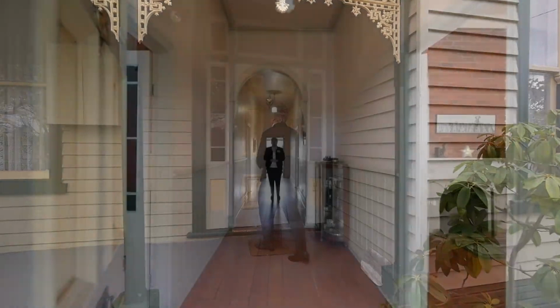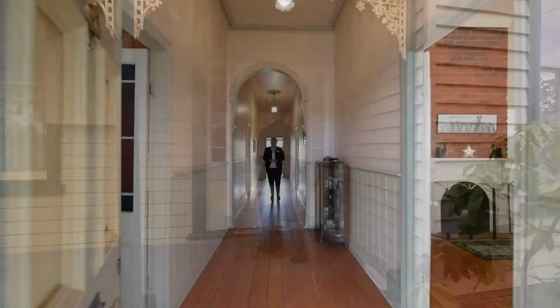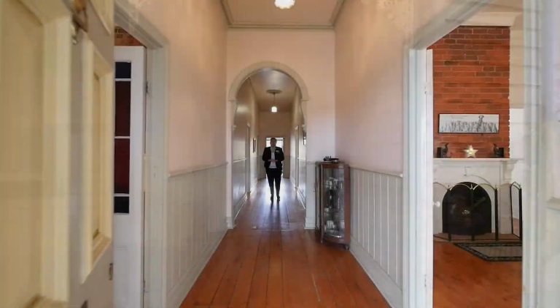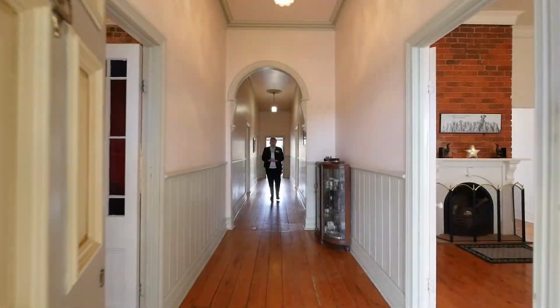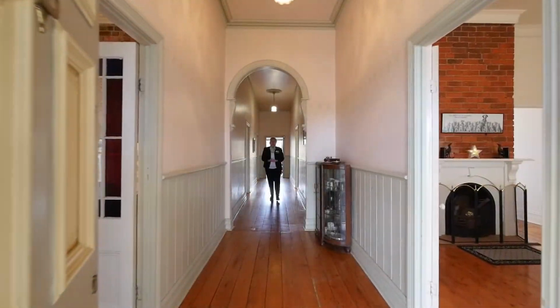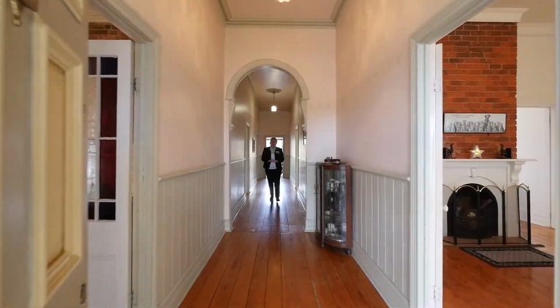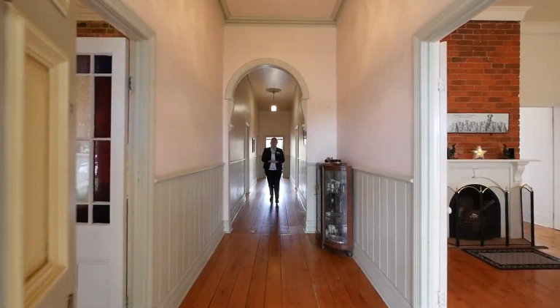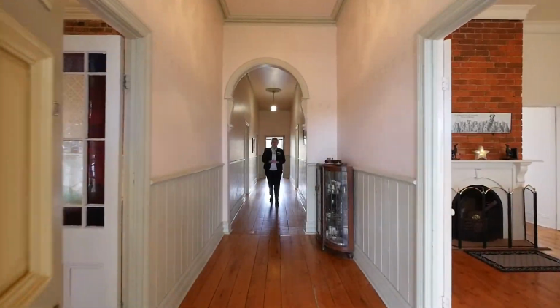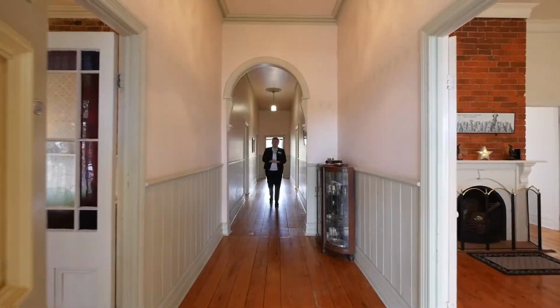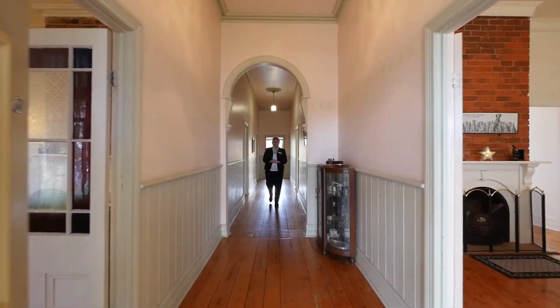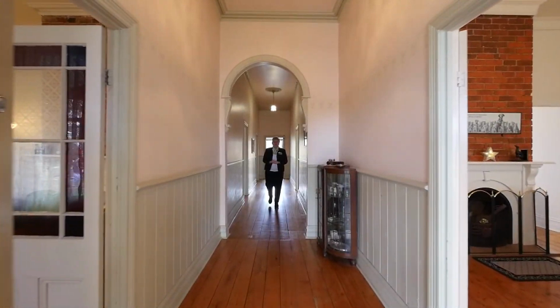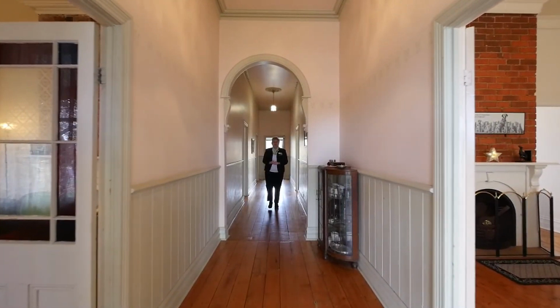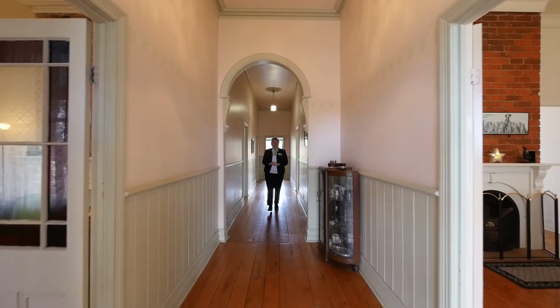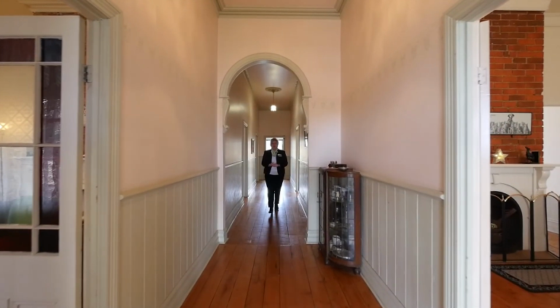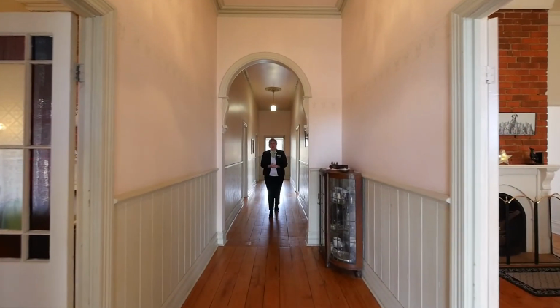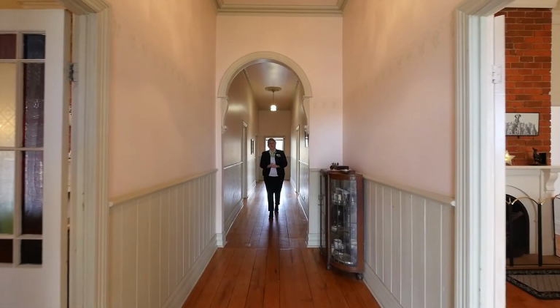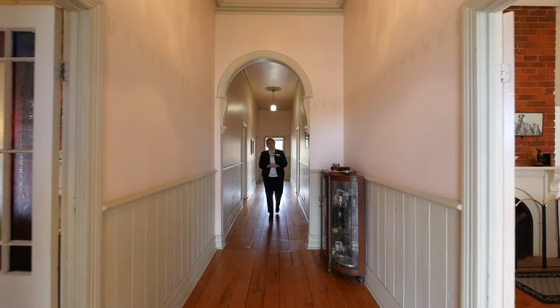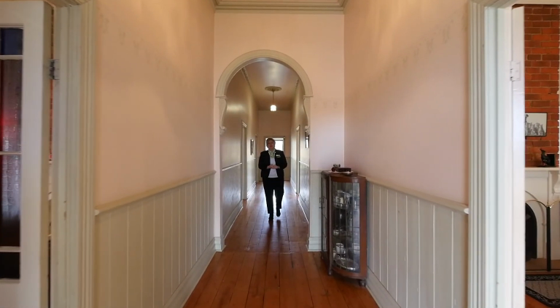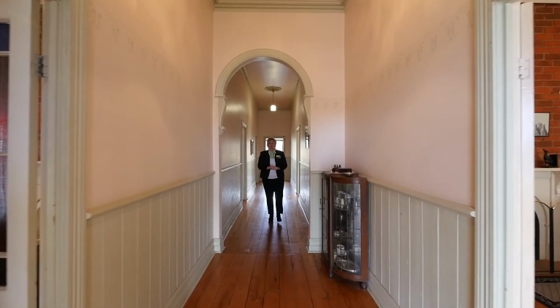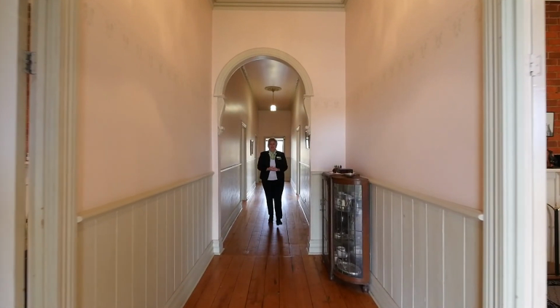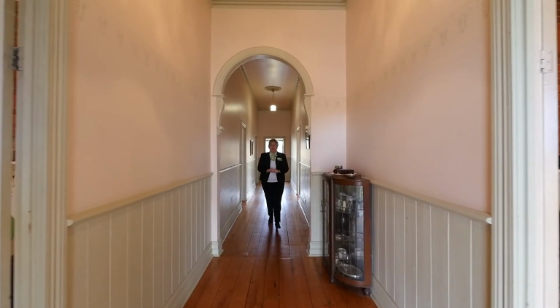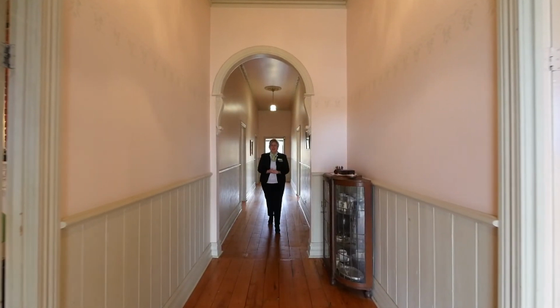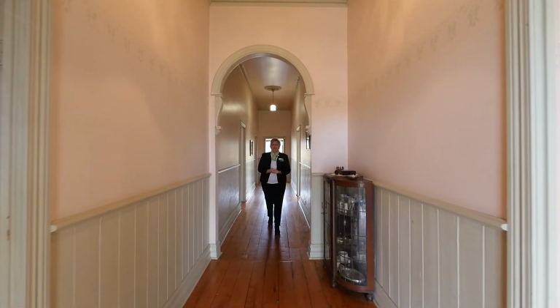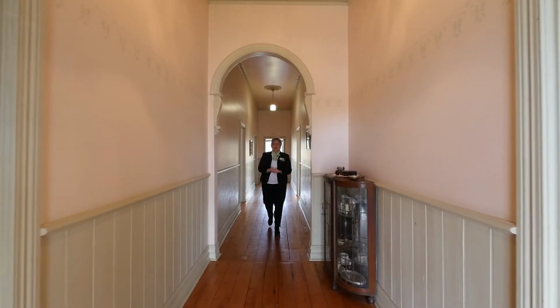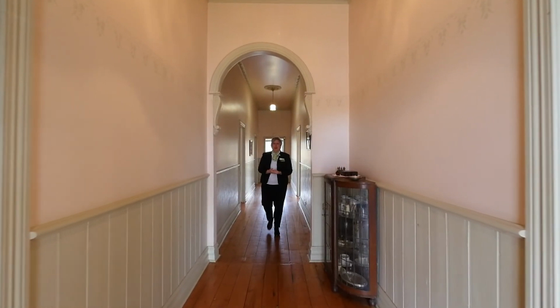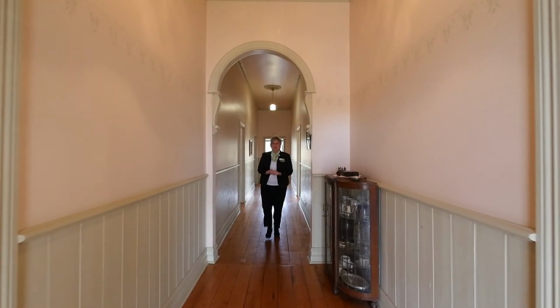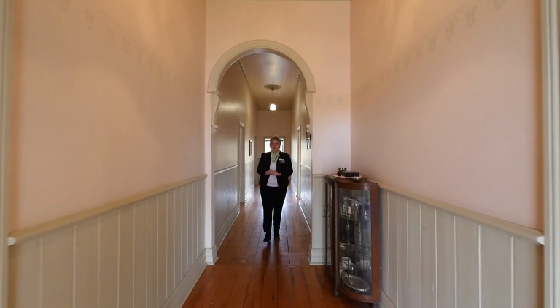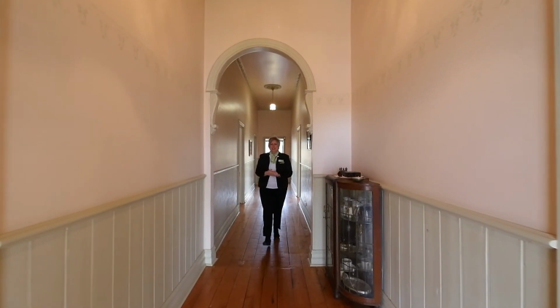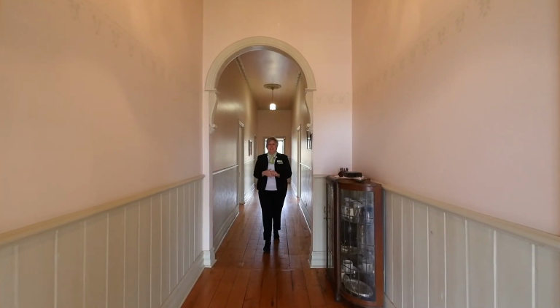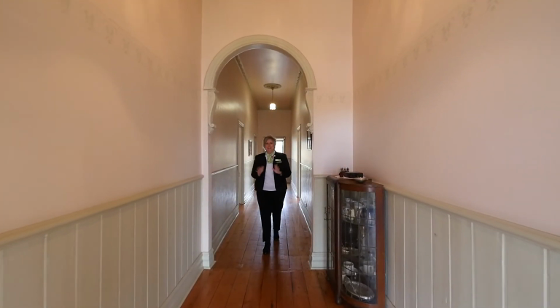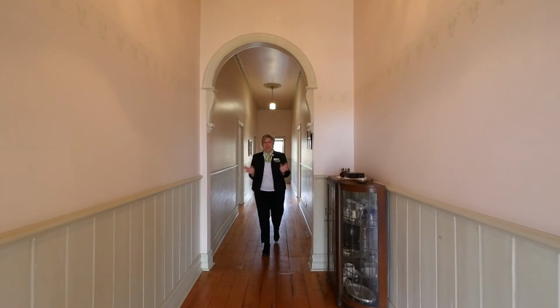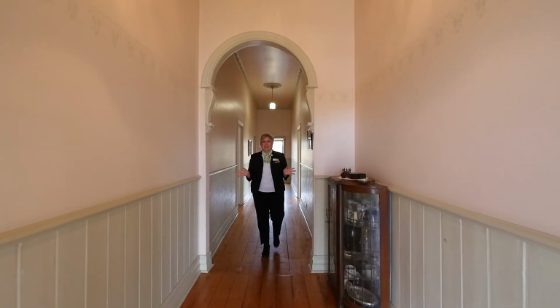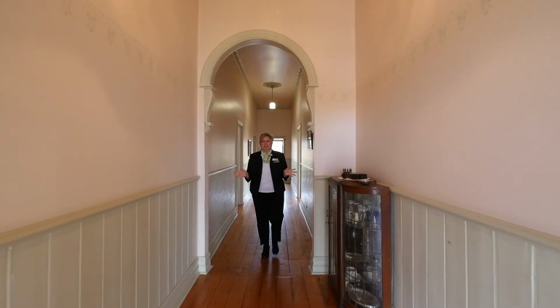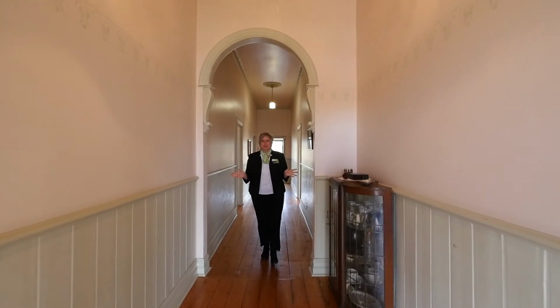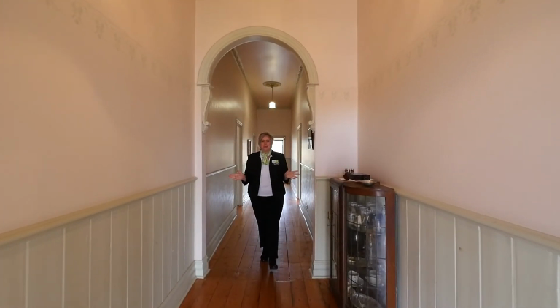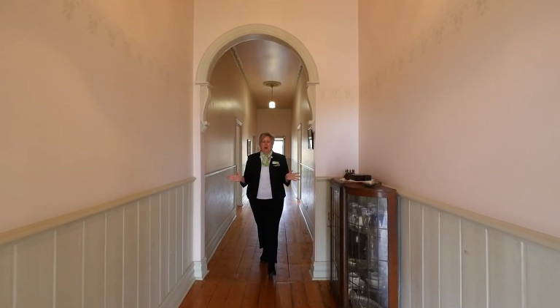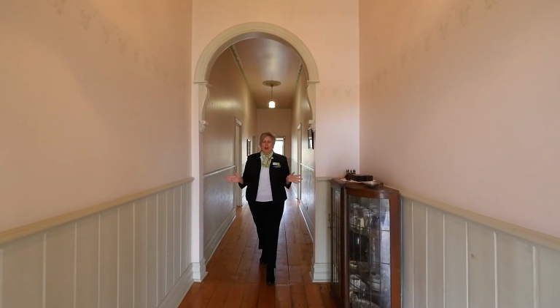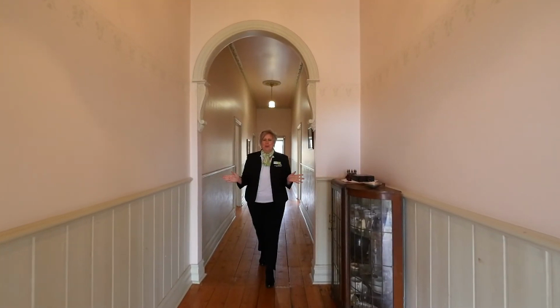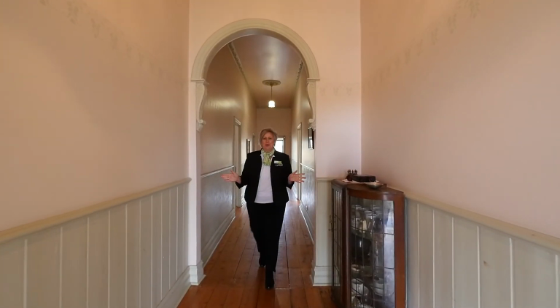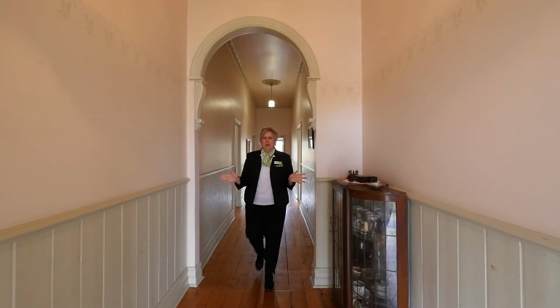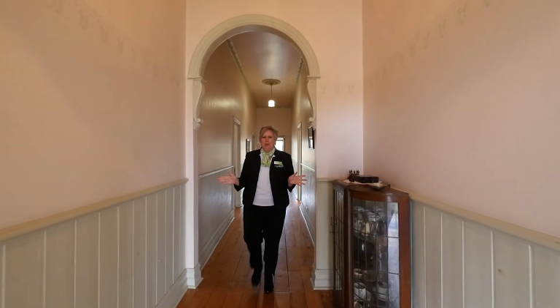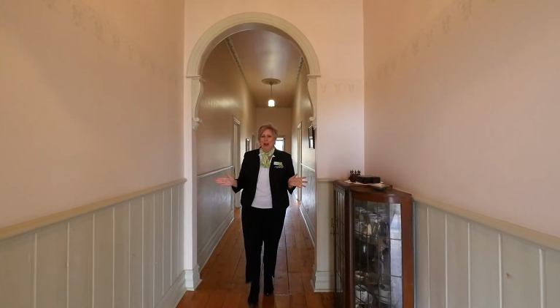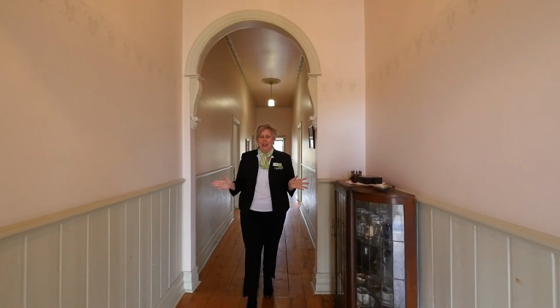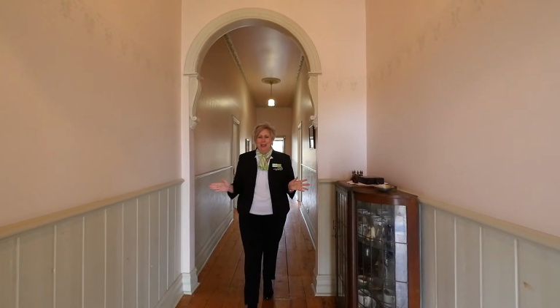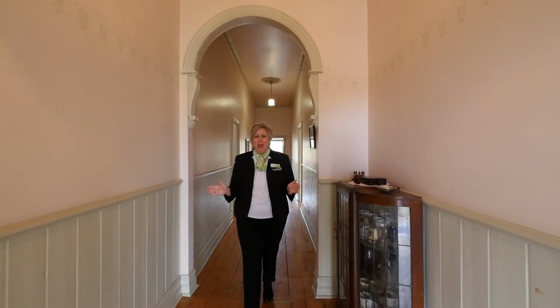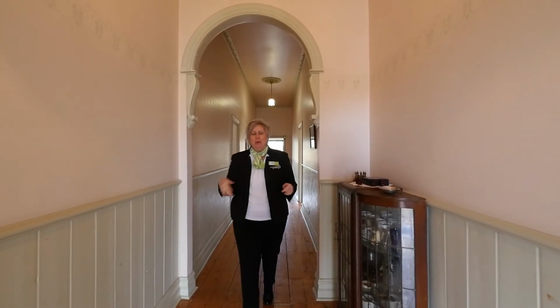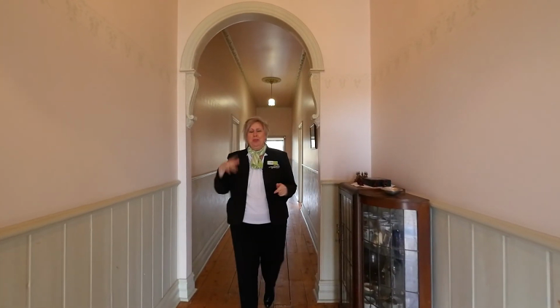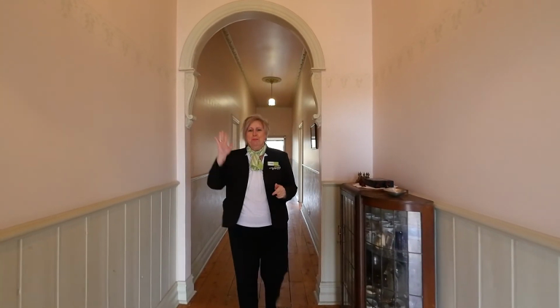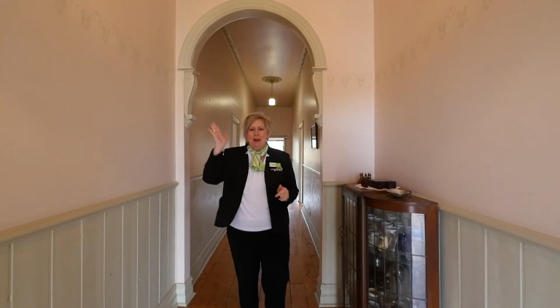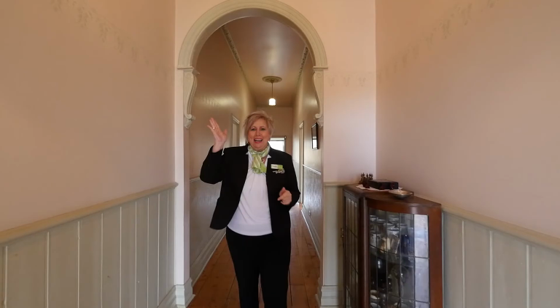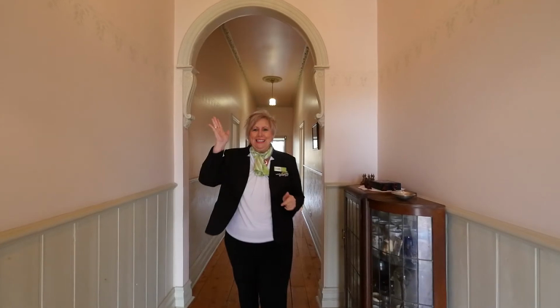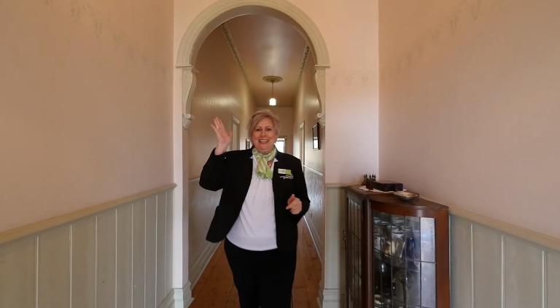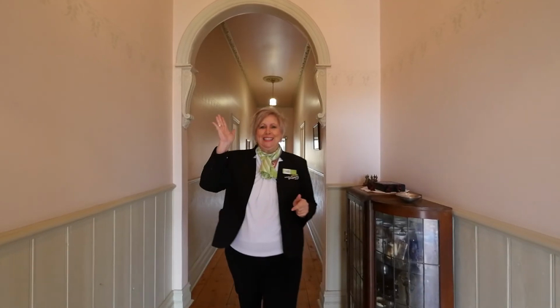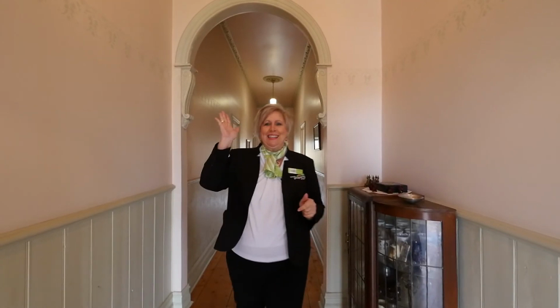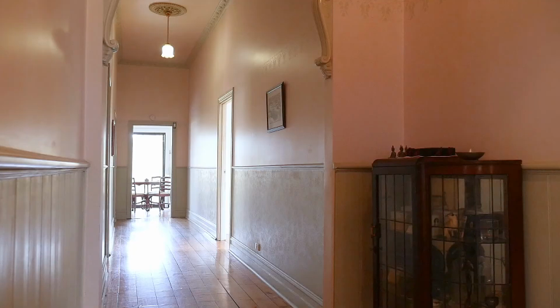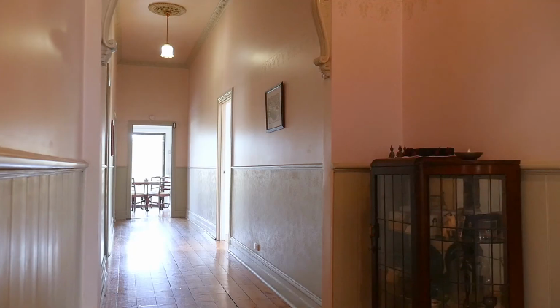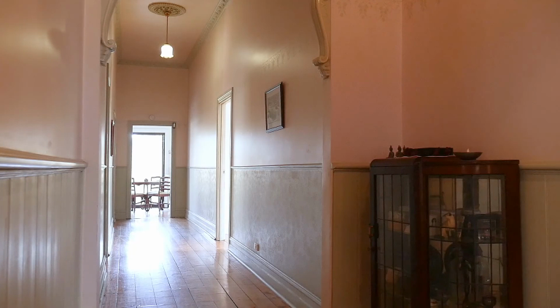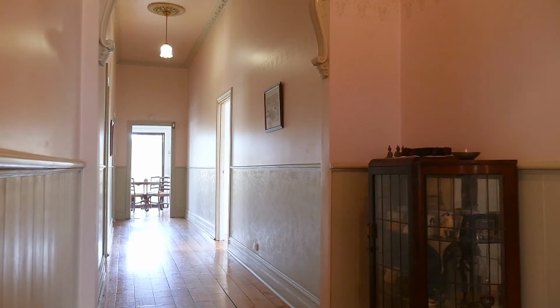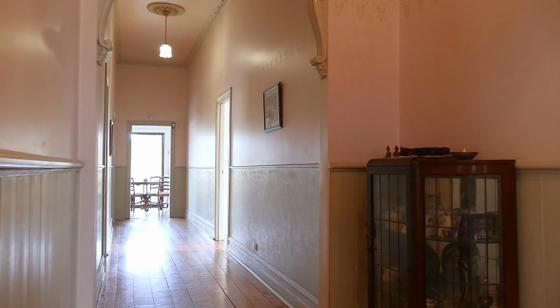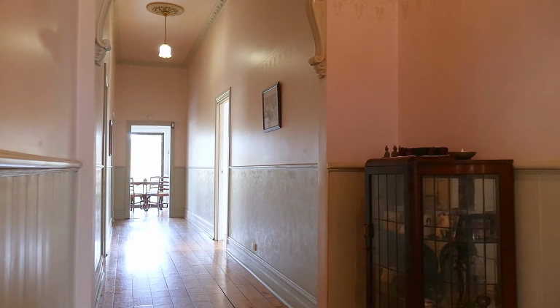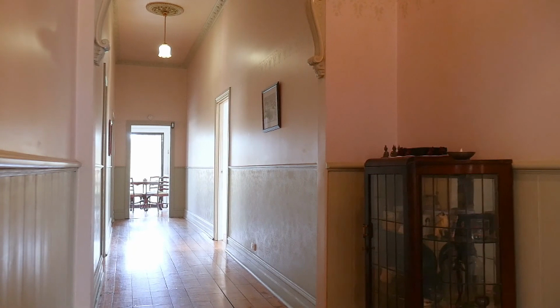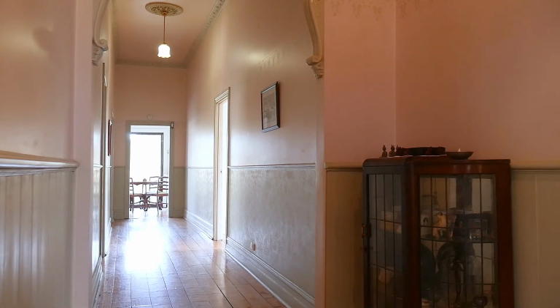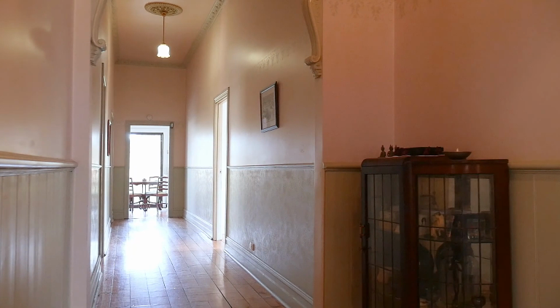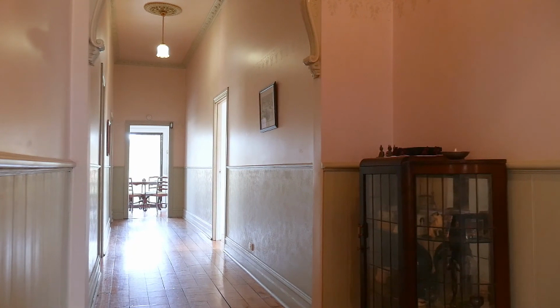As you walk through the front door, the first thing you will notice is this extra wide hallway with amazing ceilings and cornices.